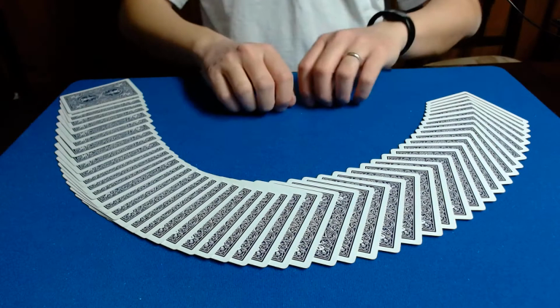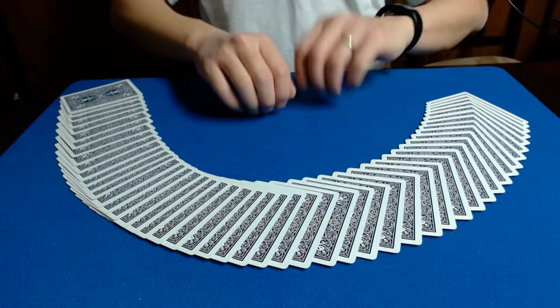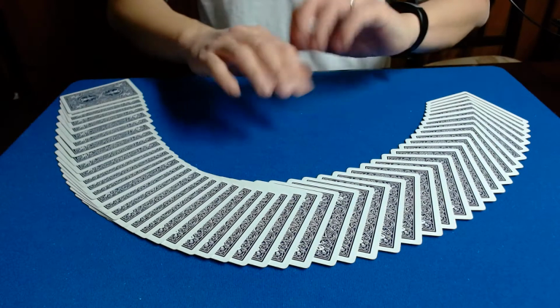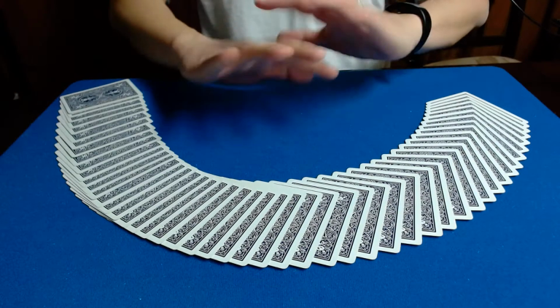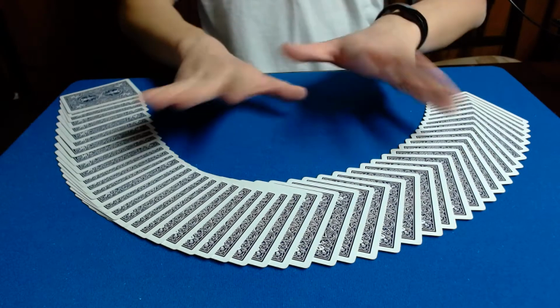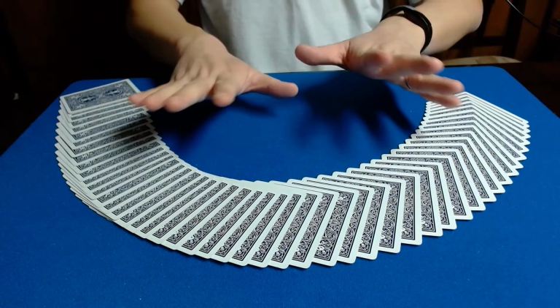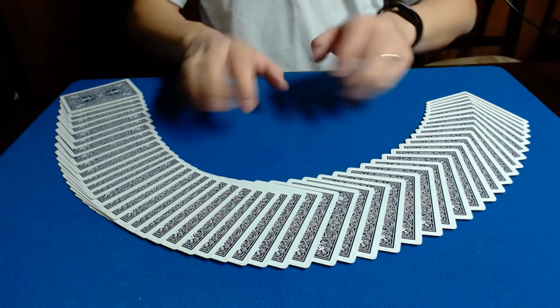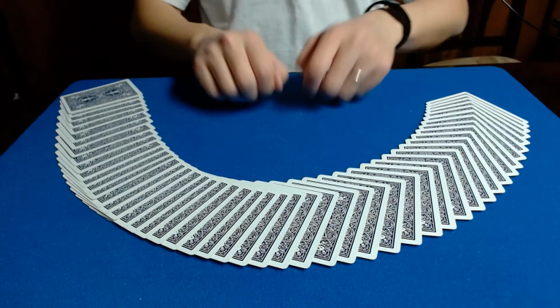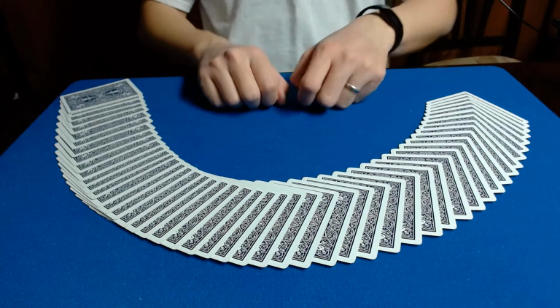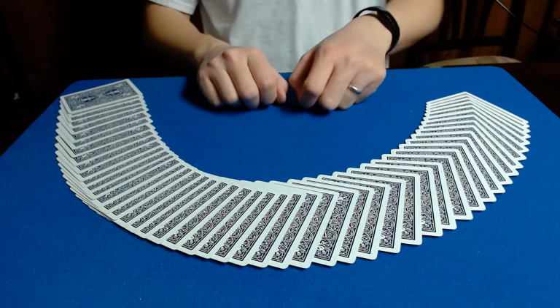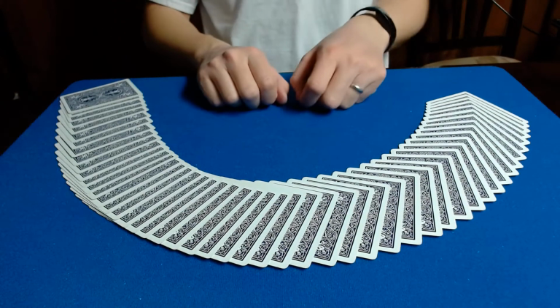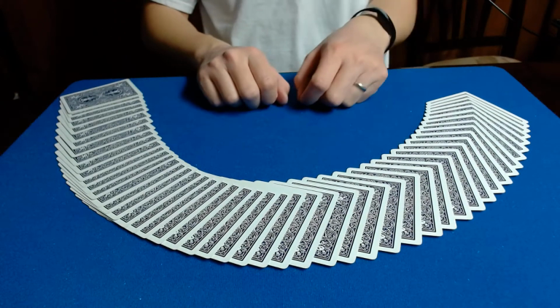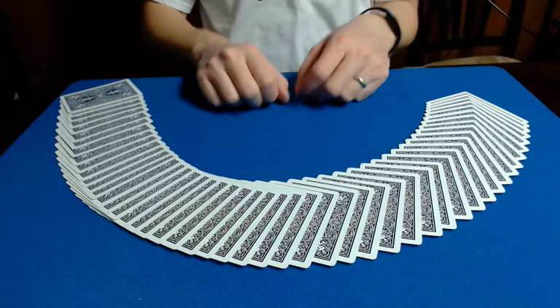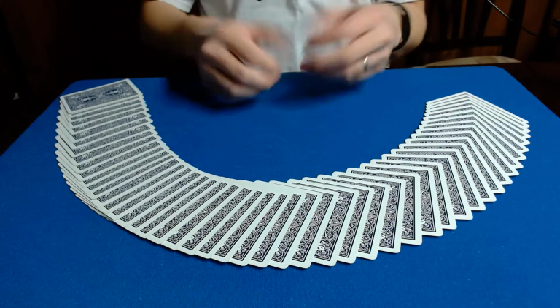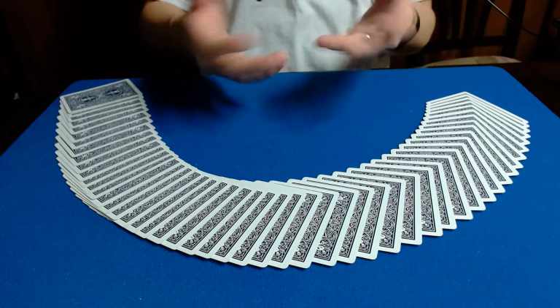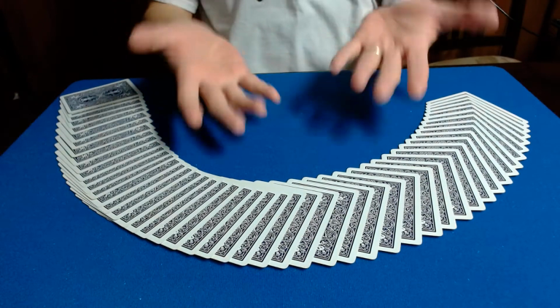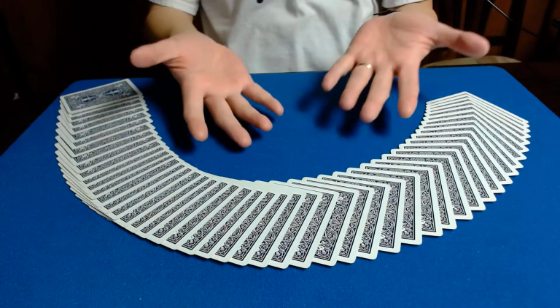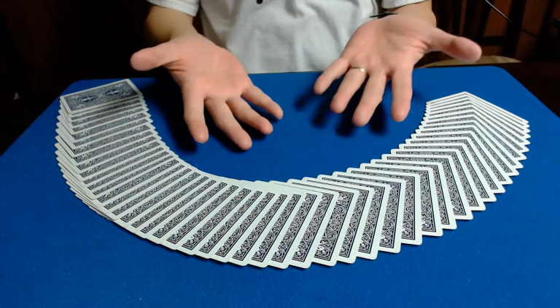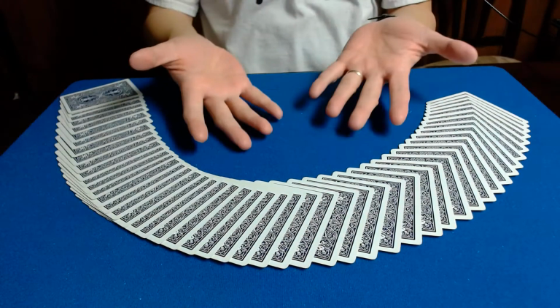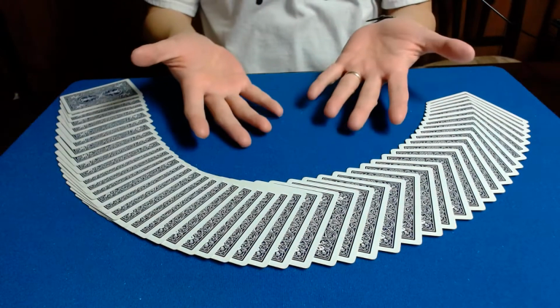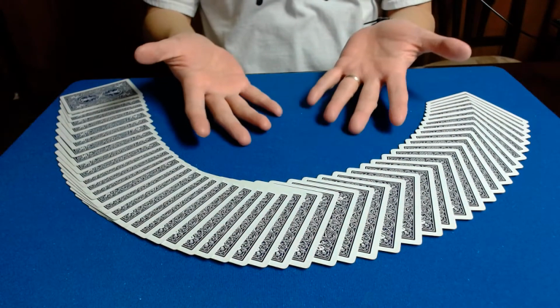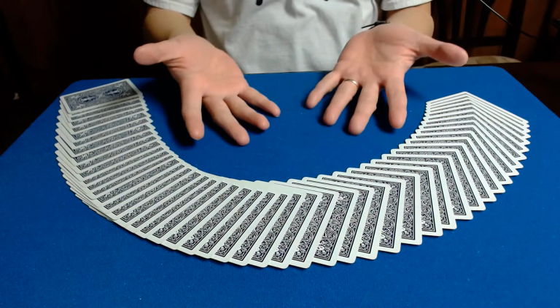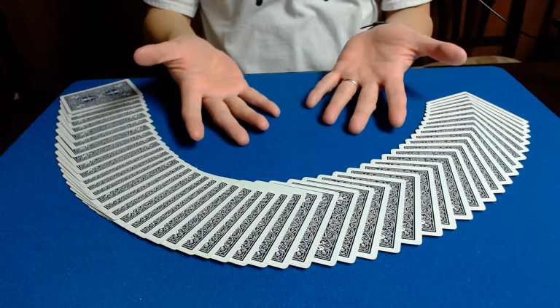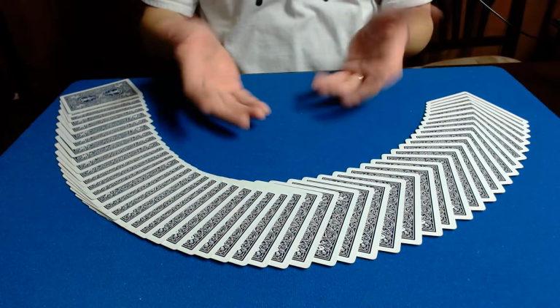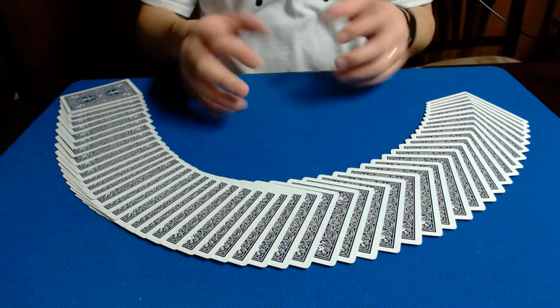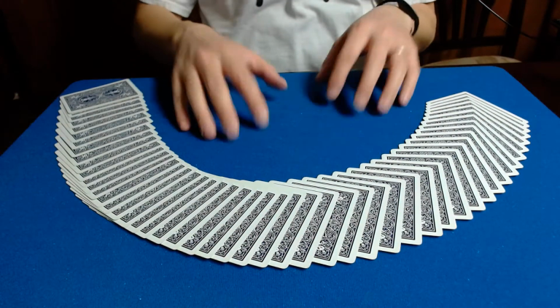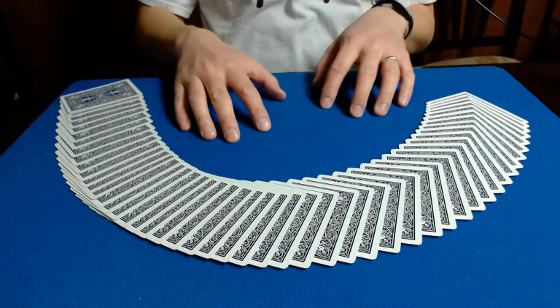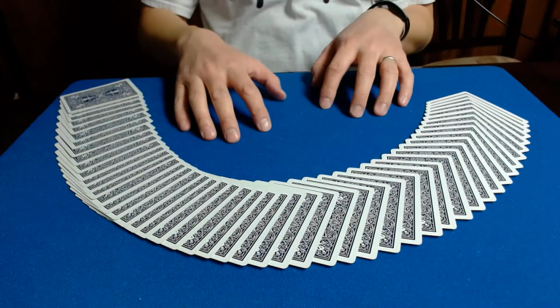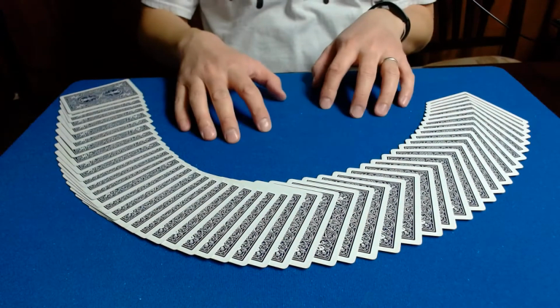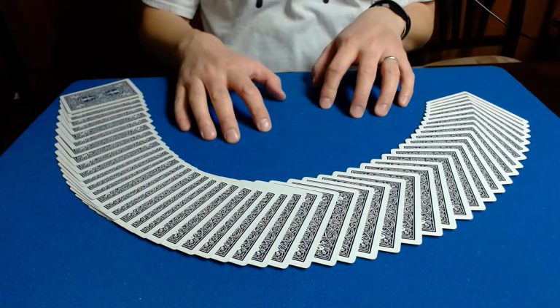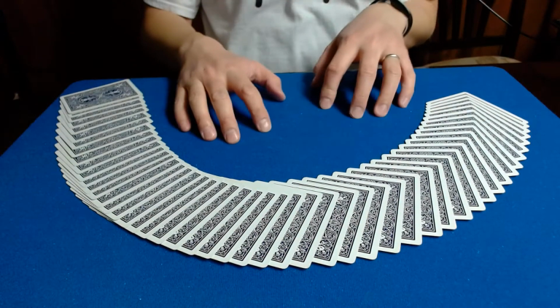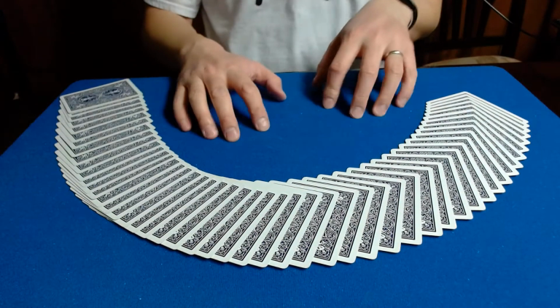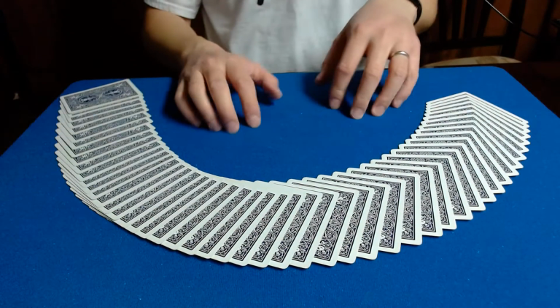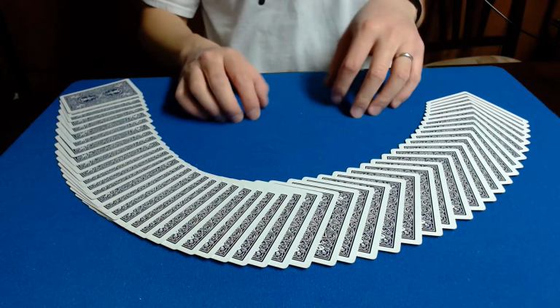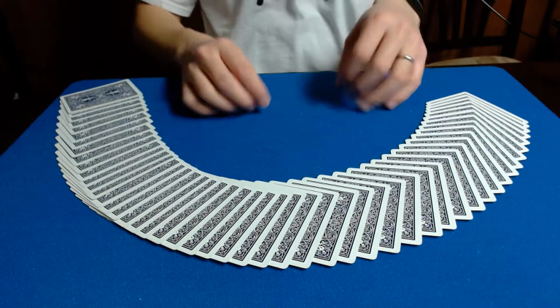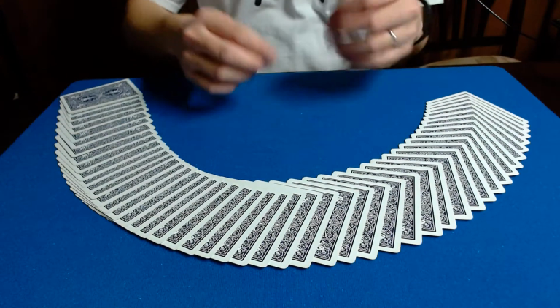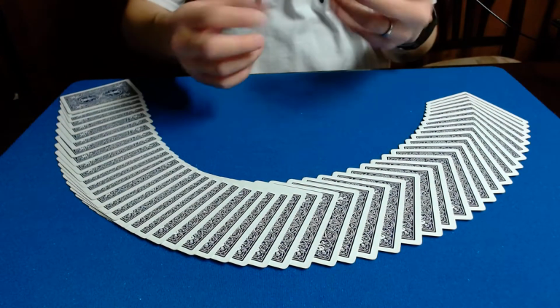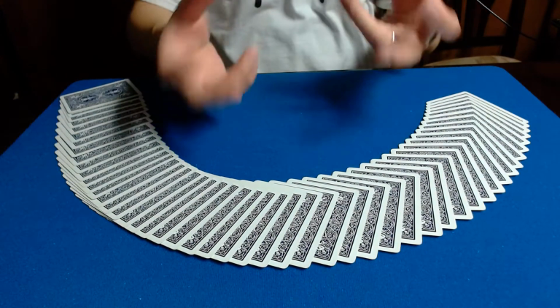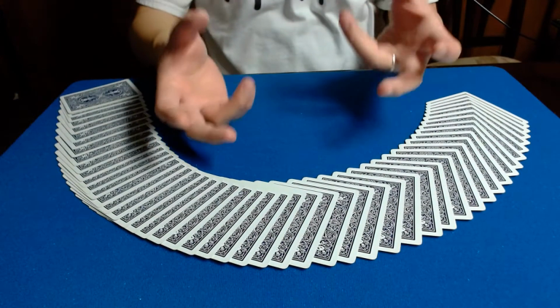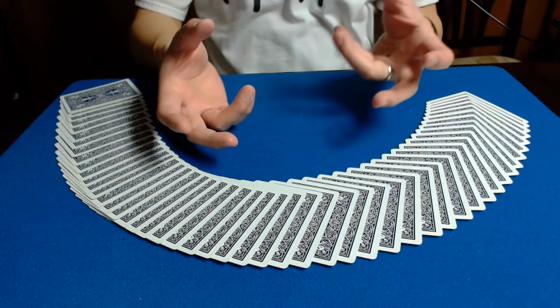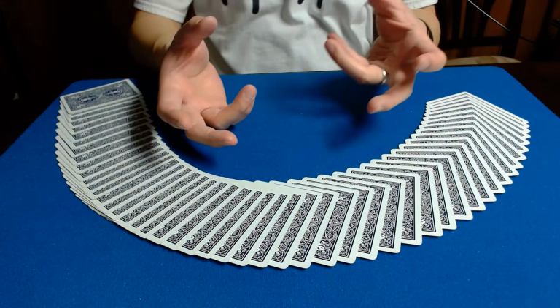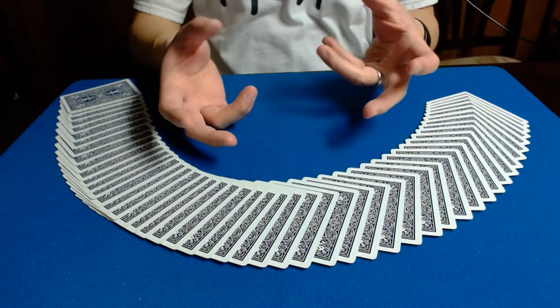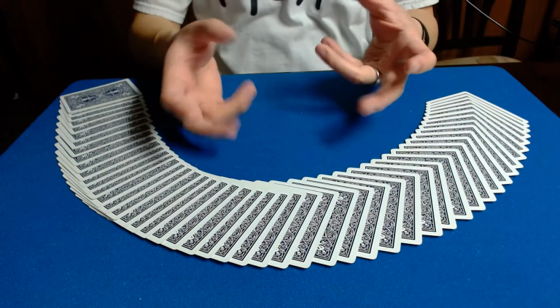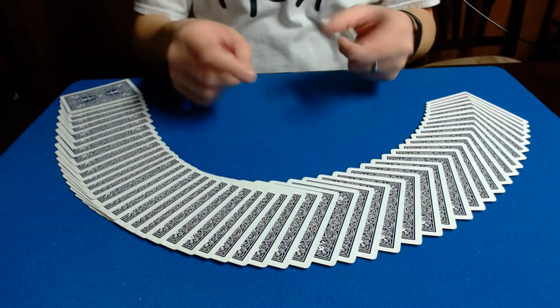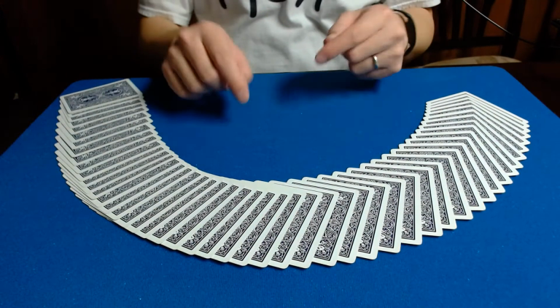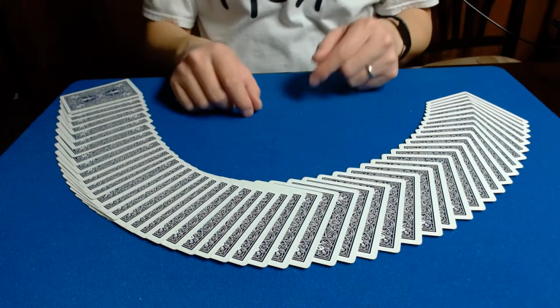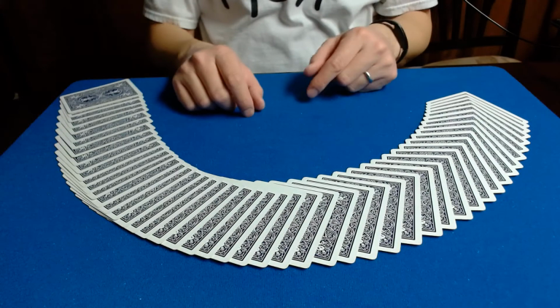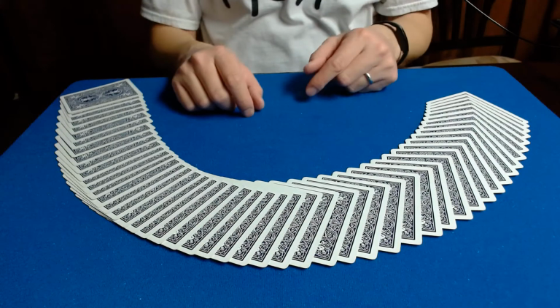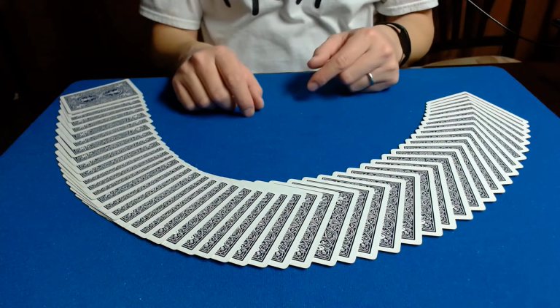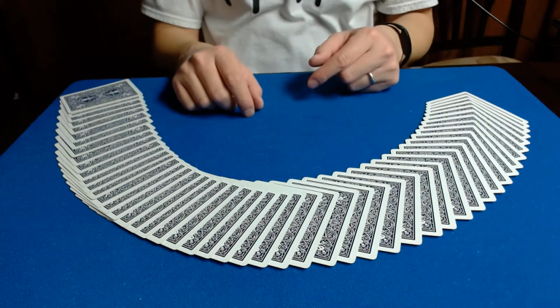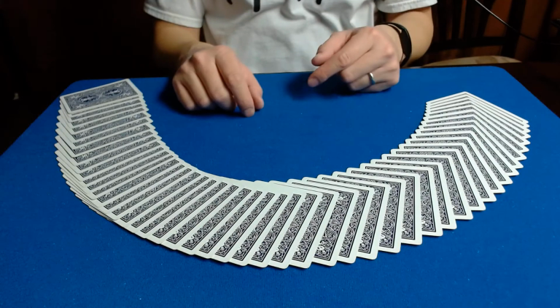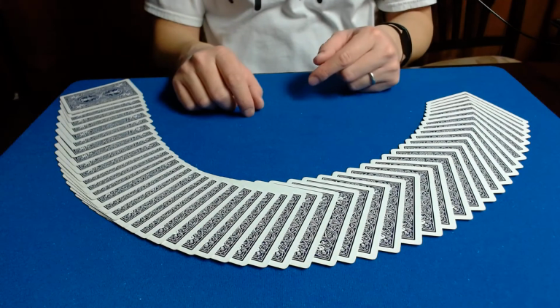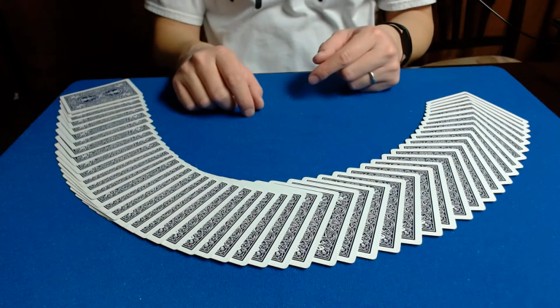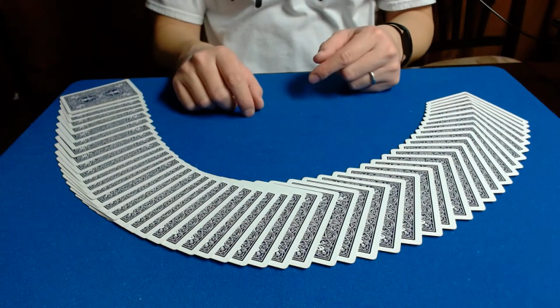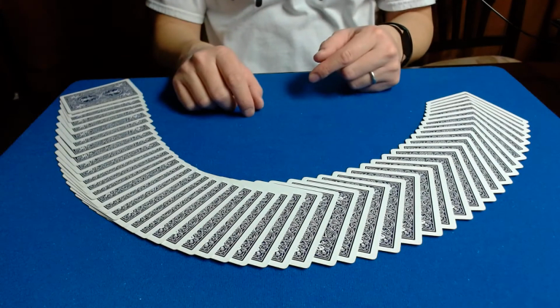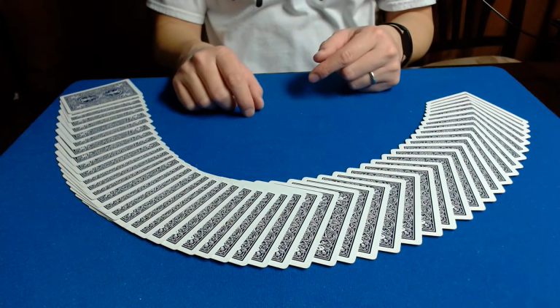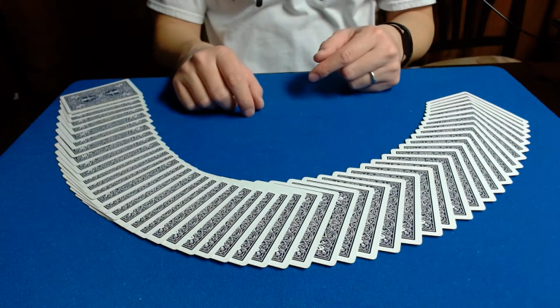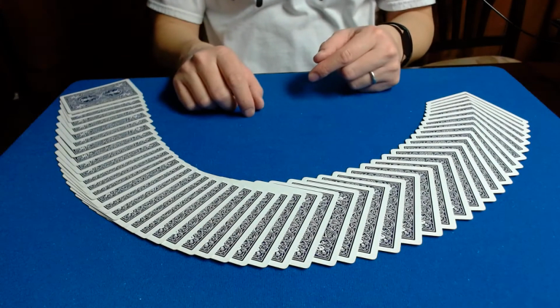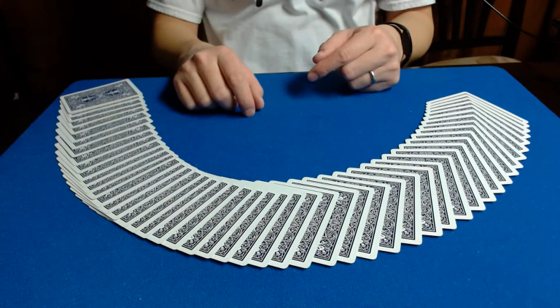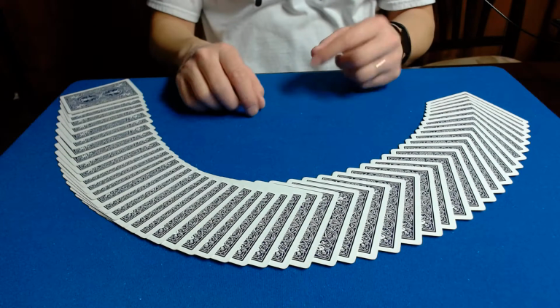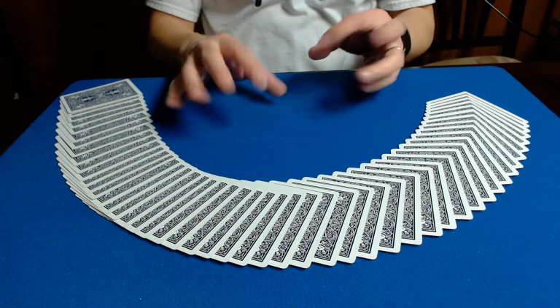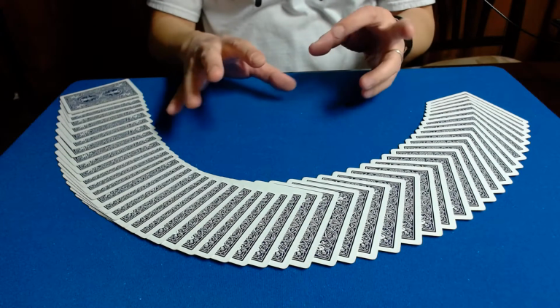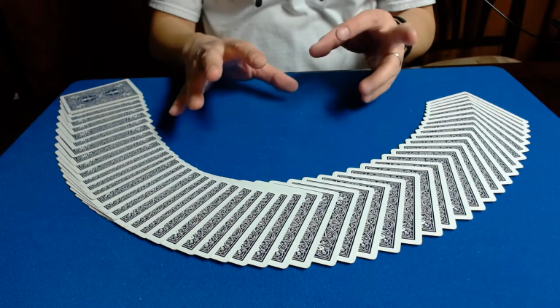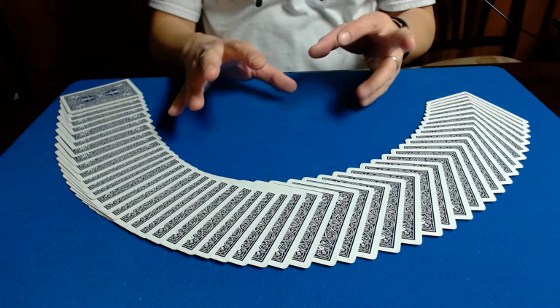Hi everybody, and today we're going to be doing magic with playing cards. I would like to present to you a trick that is called Blendo.